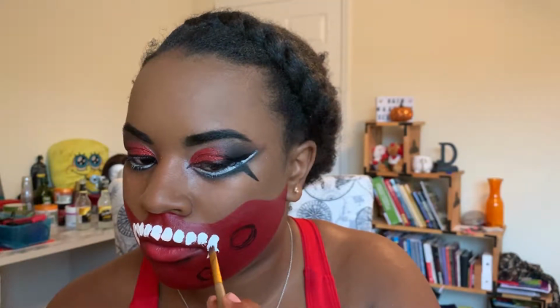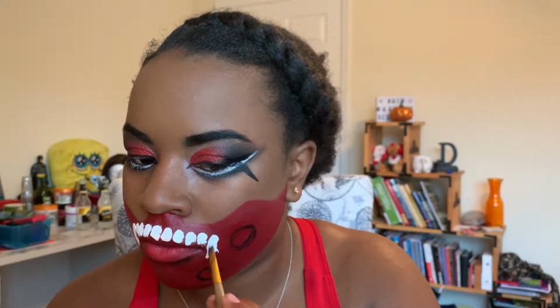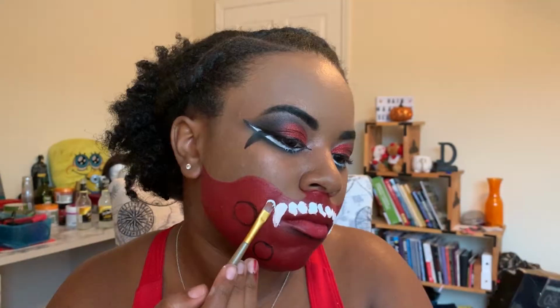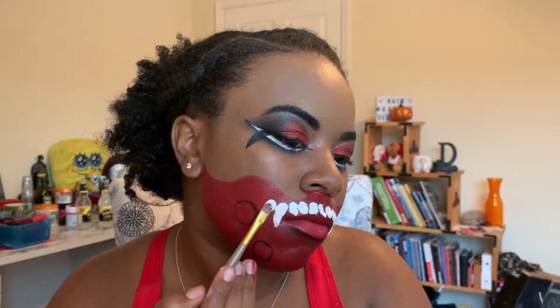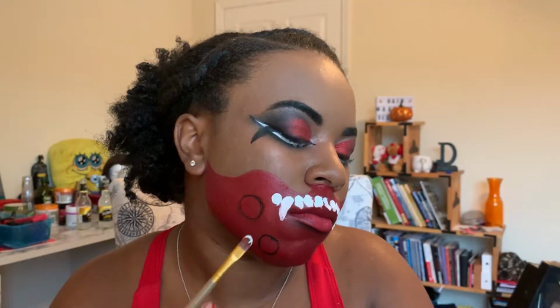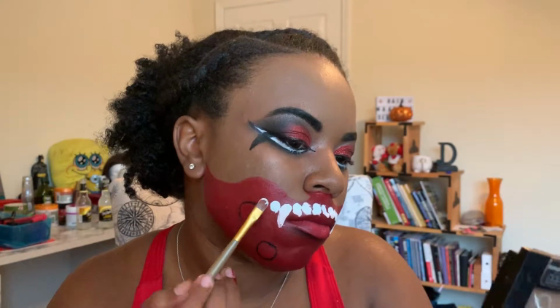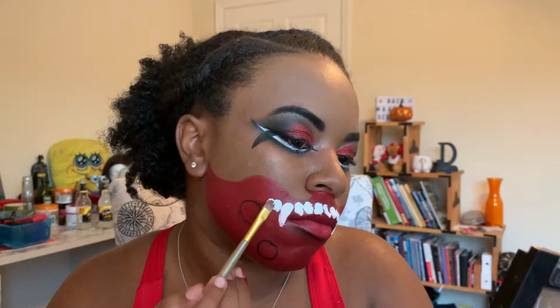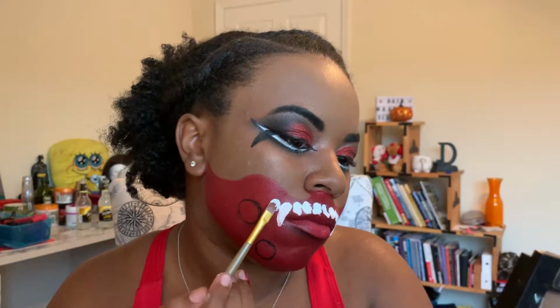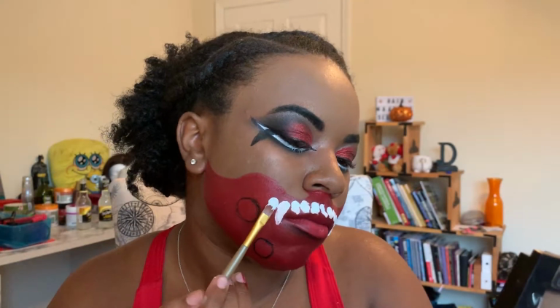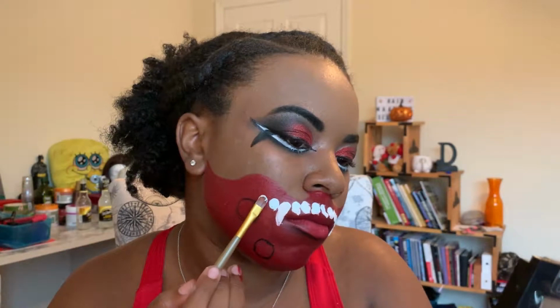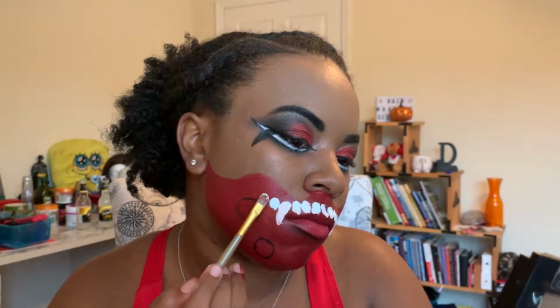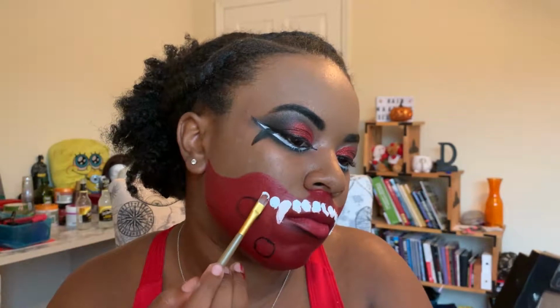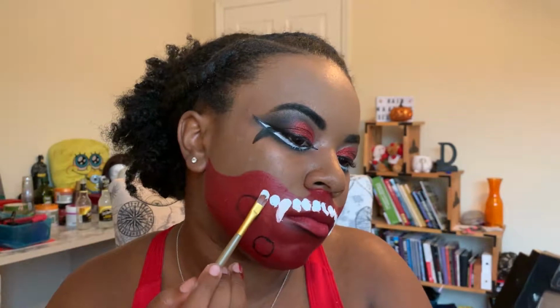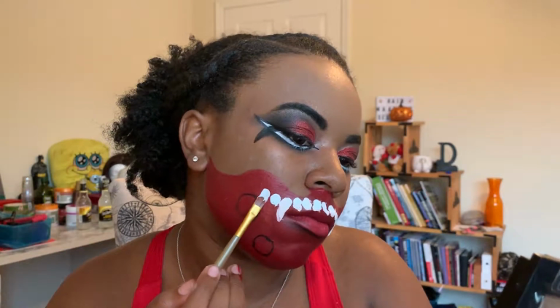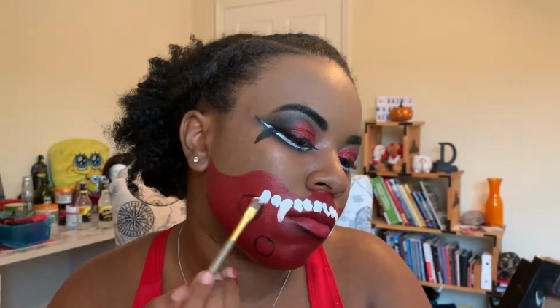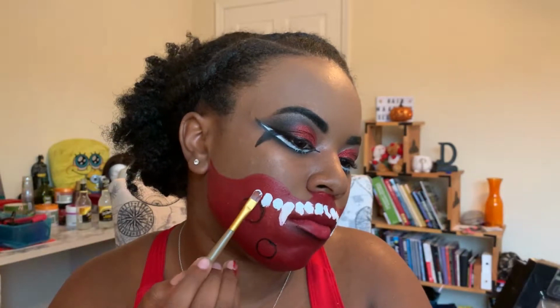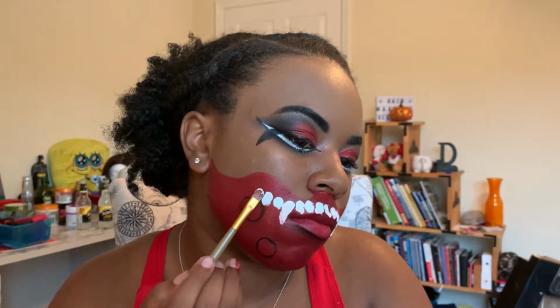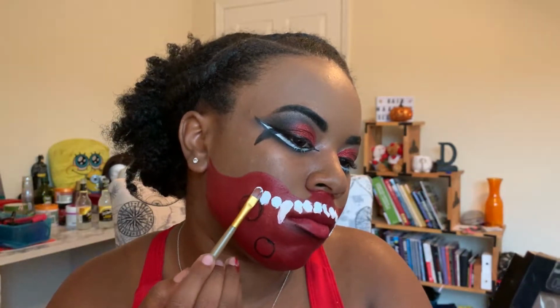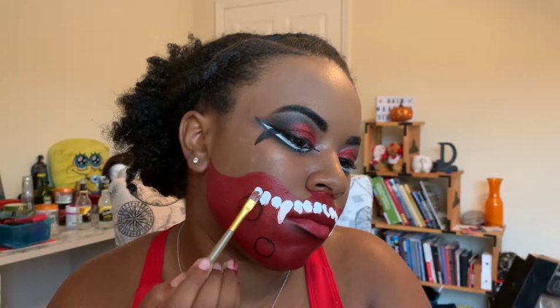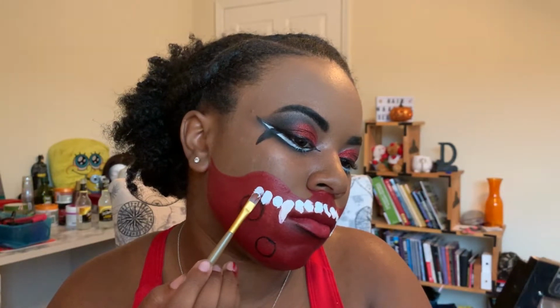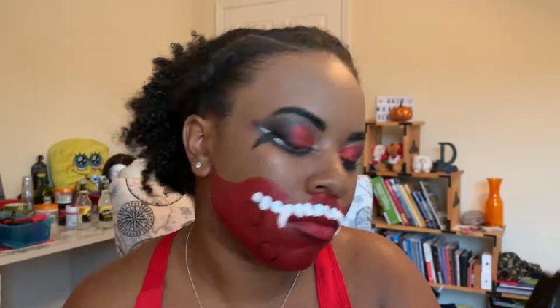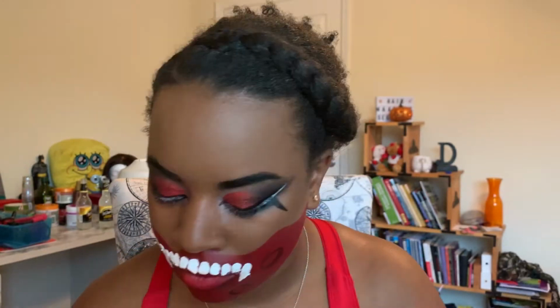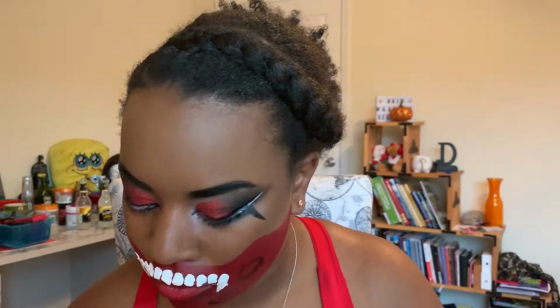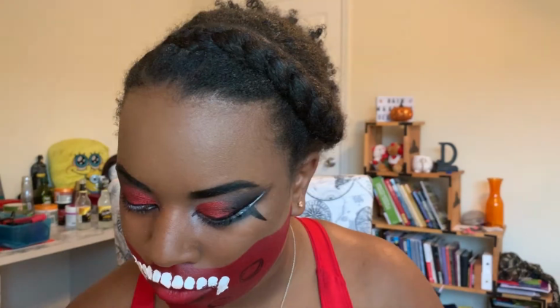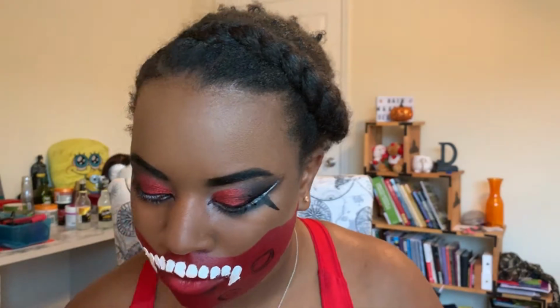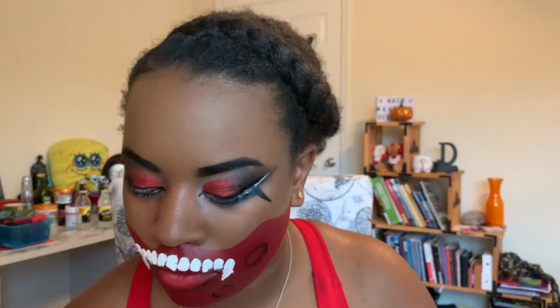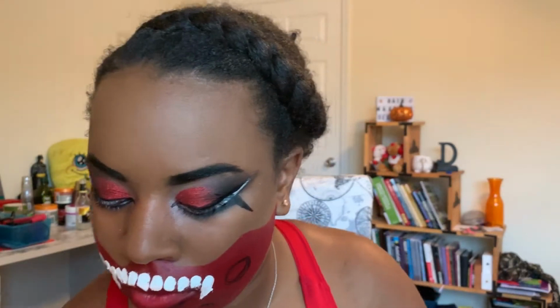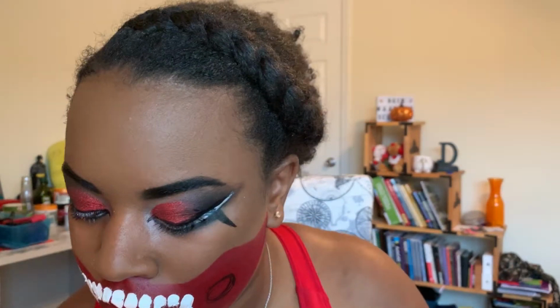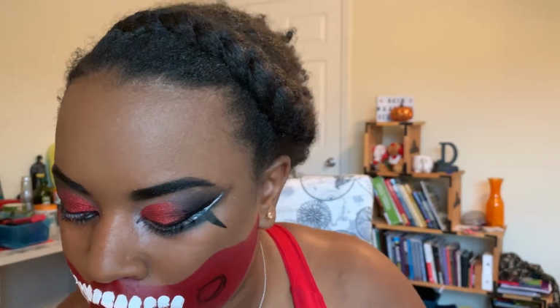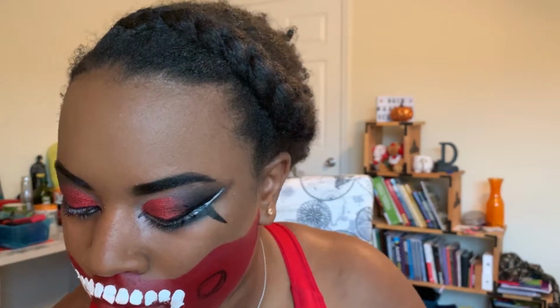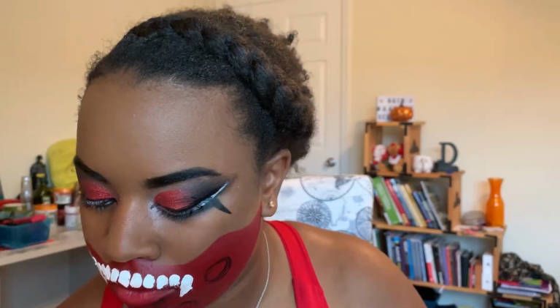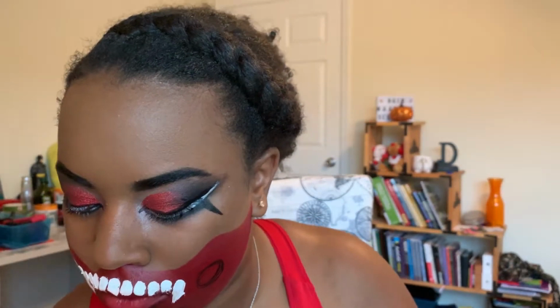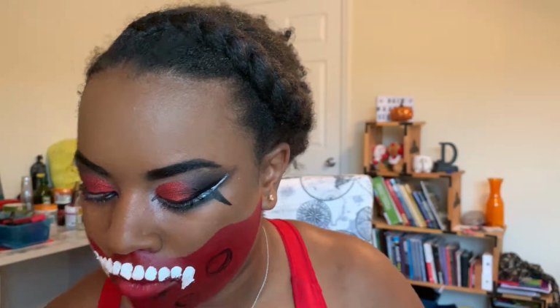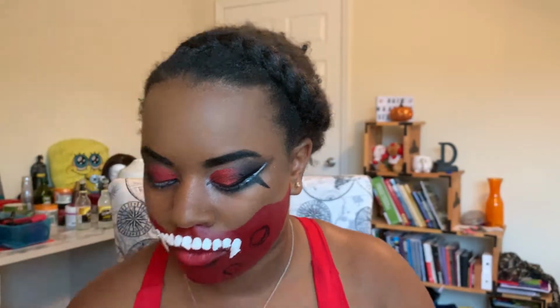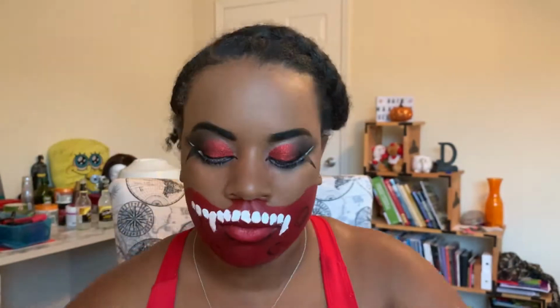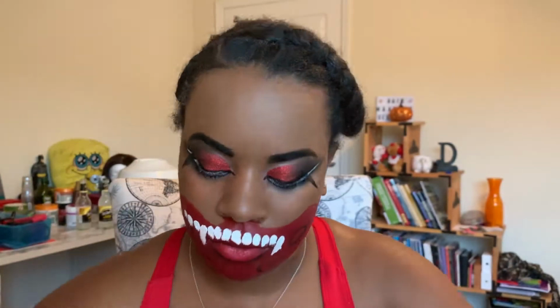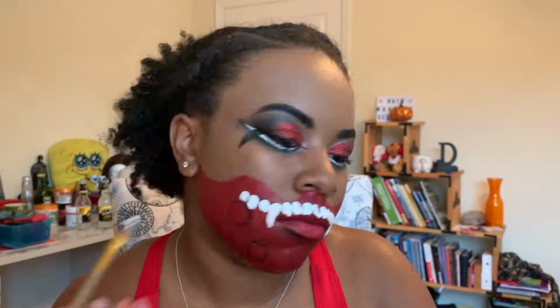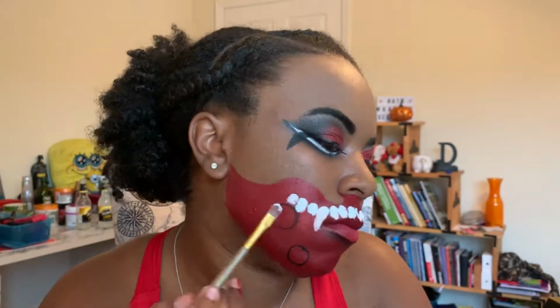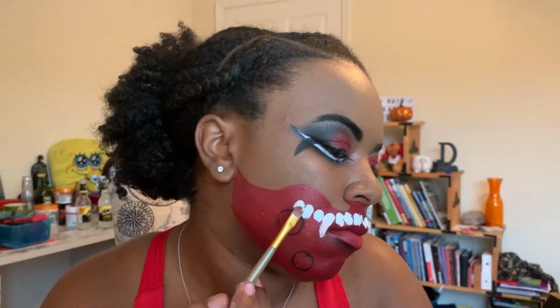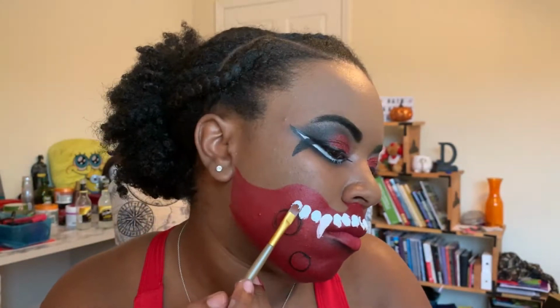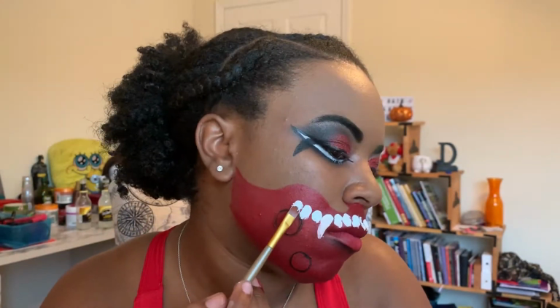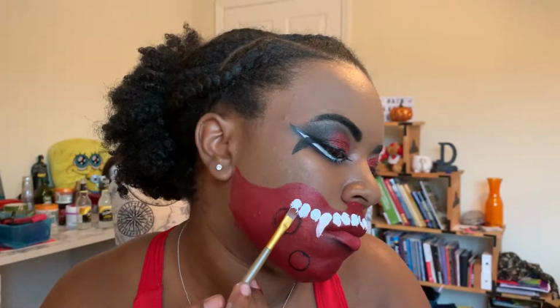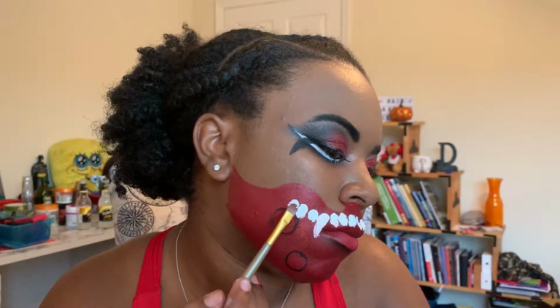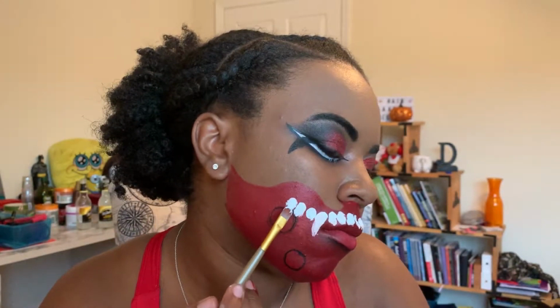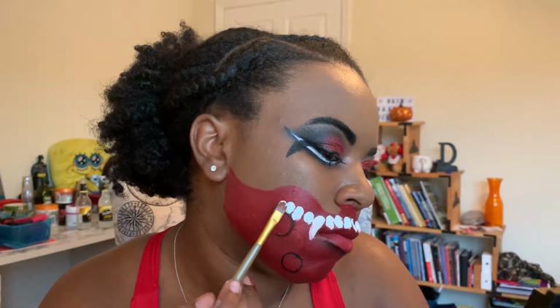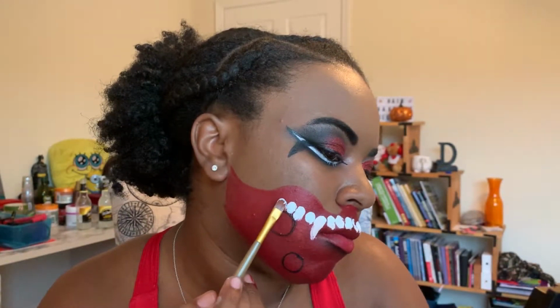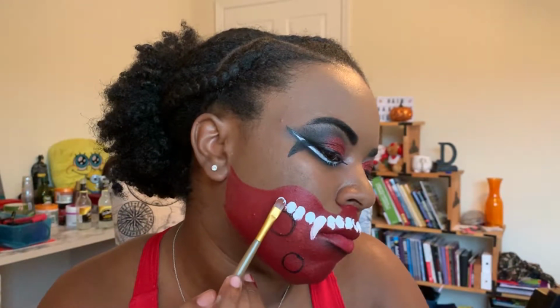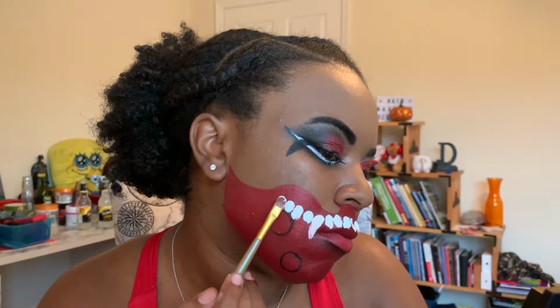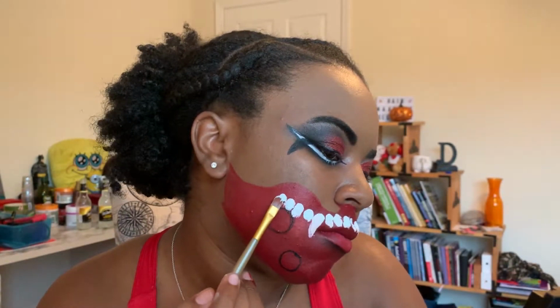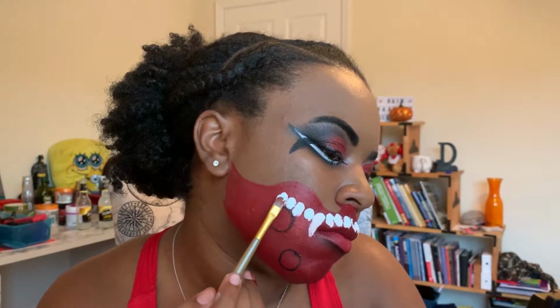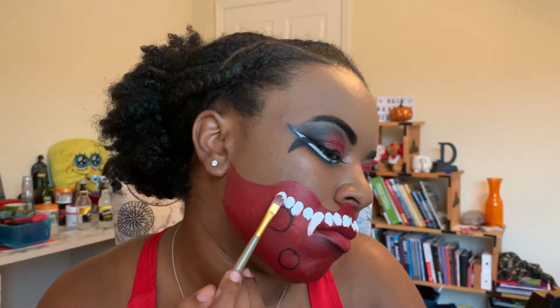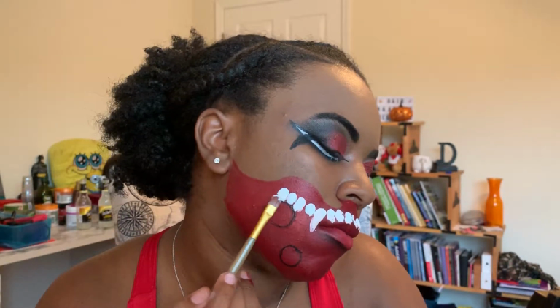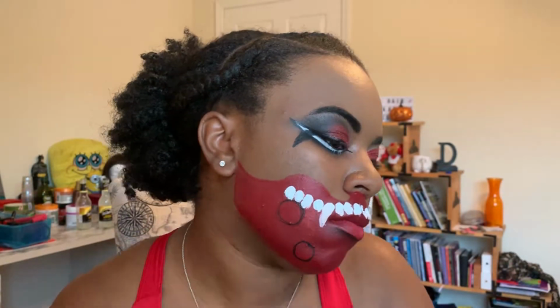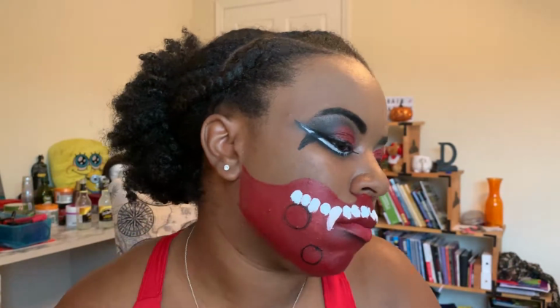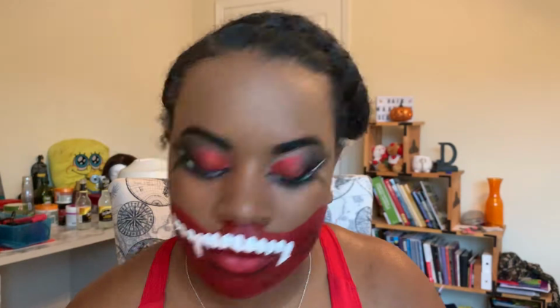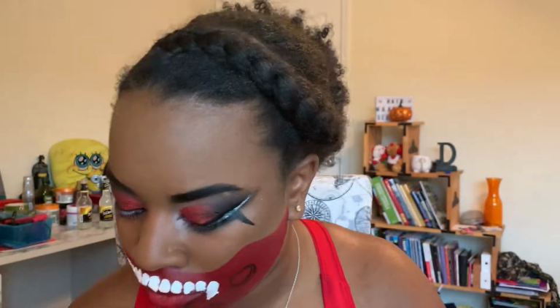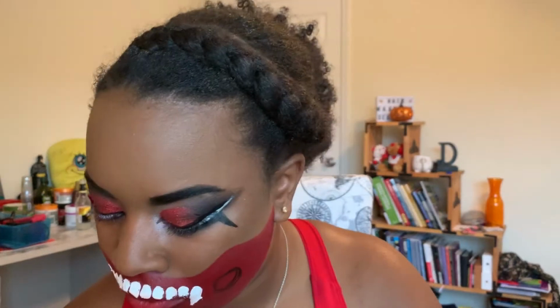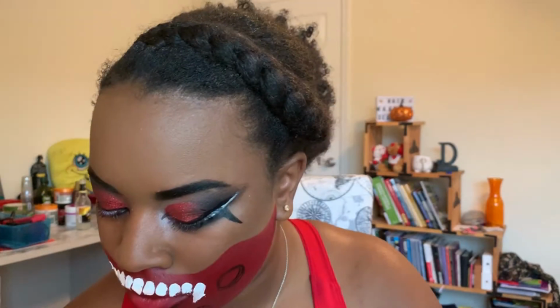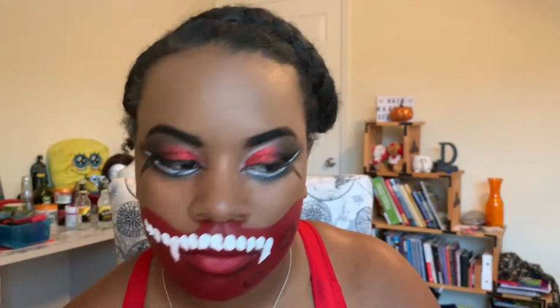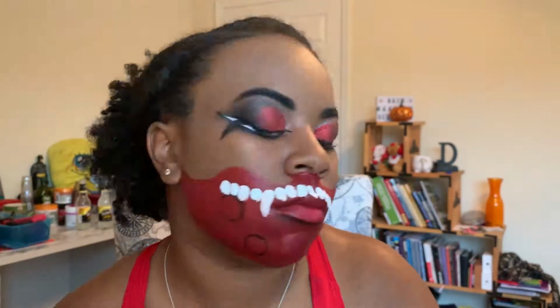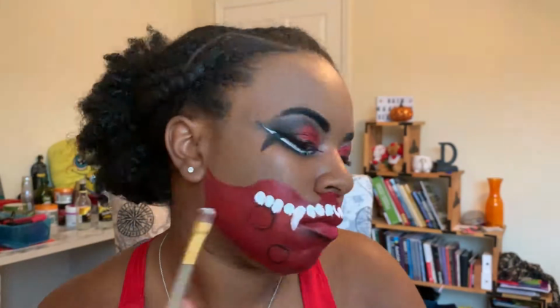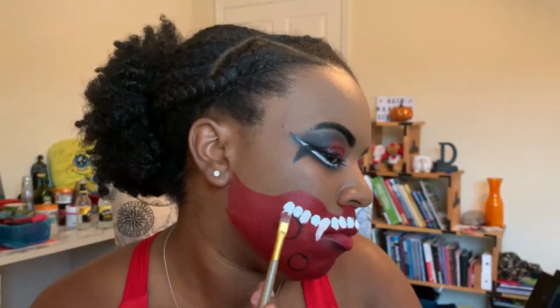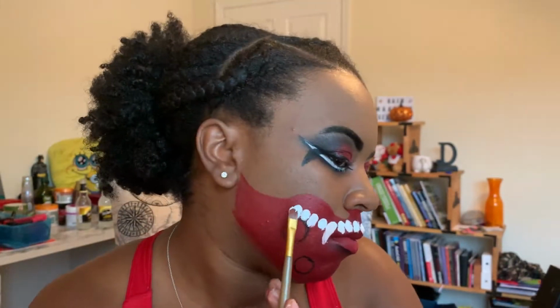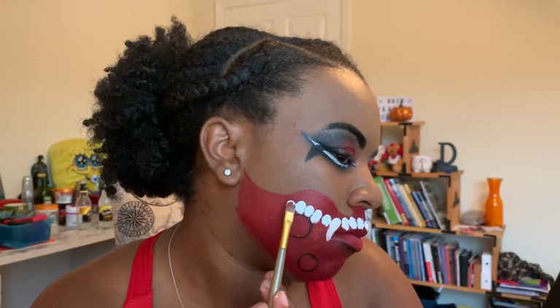All I'm gonna do is follow the curves of my mouth to begin placing the teeth and then continue it up the side of my face.